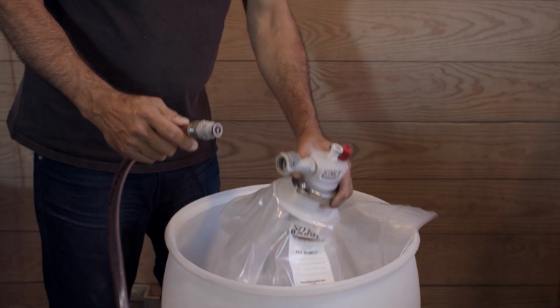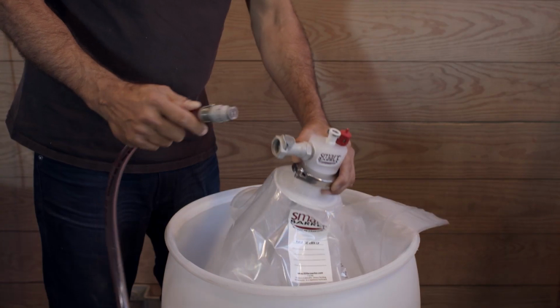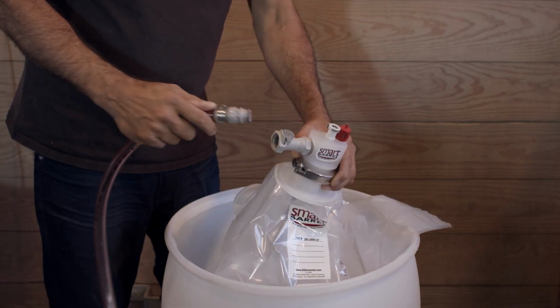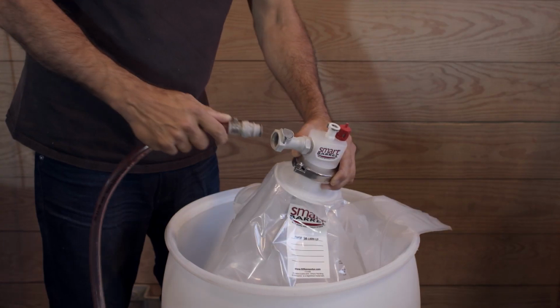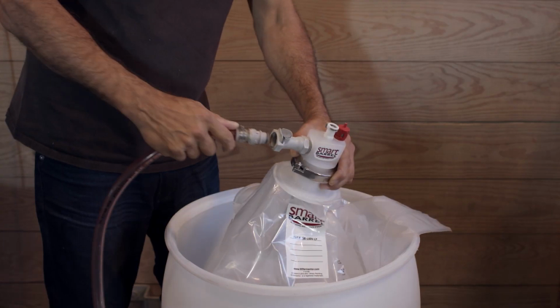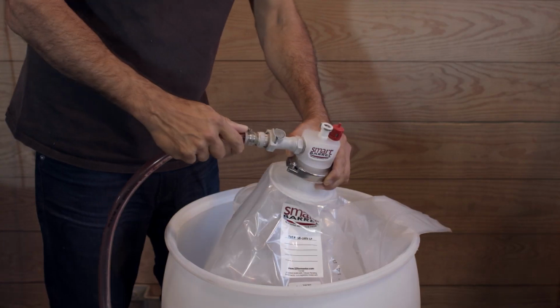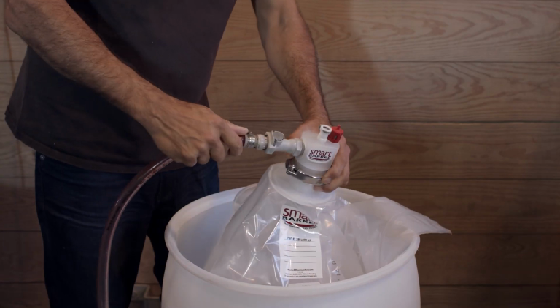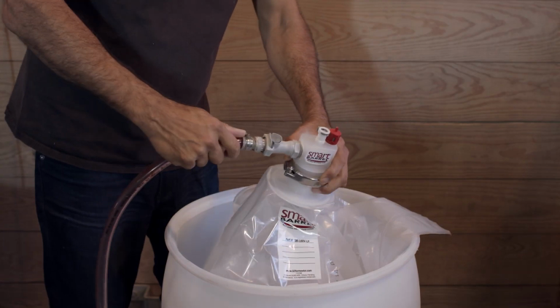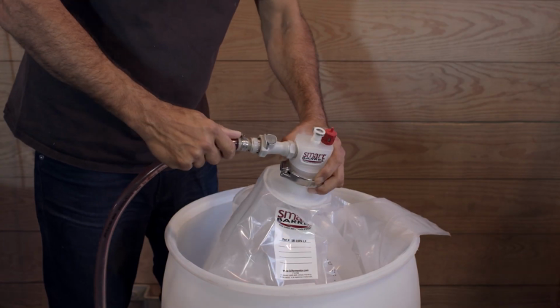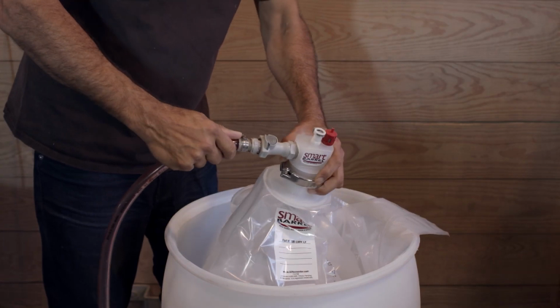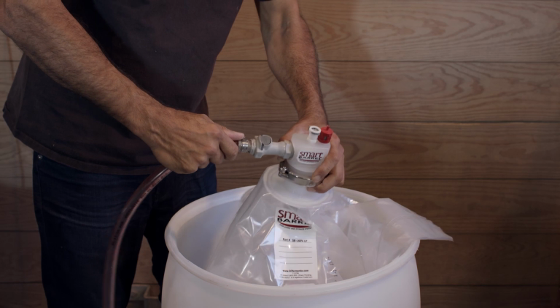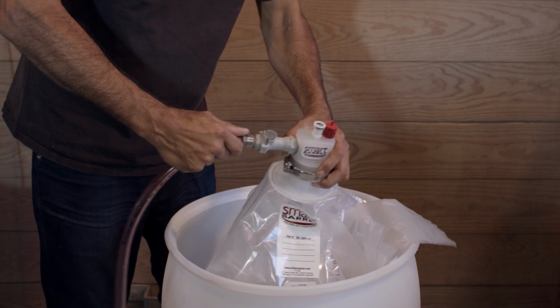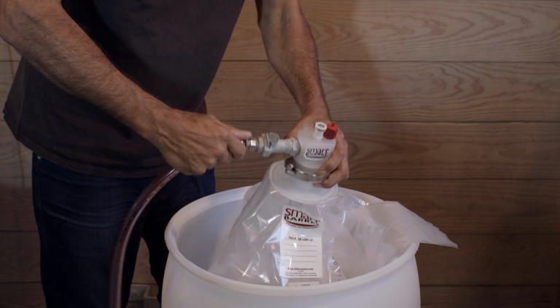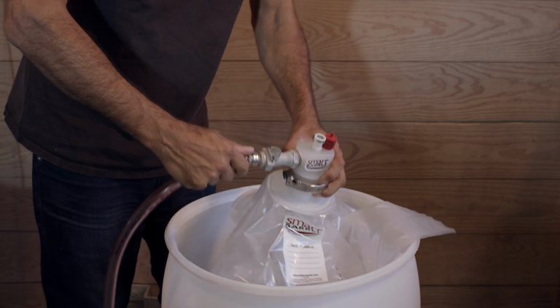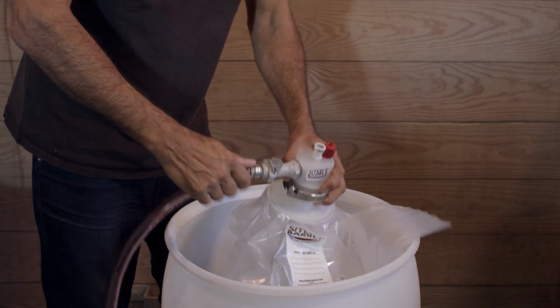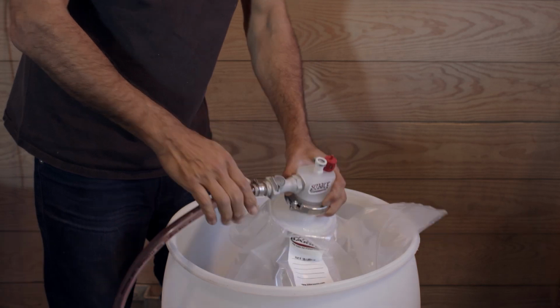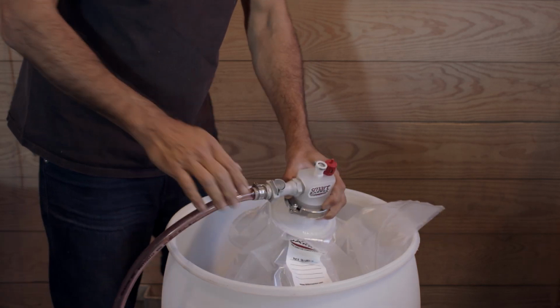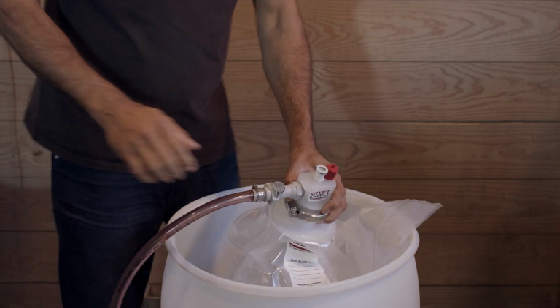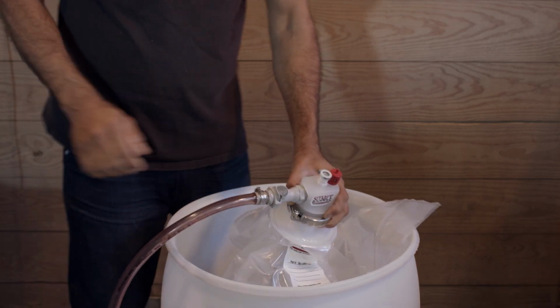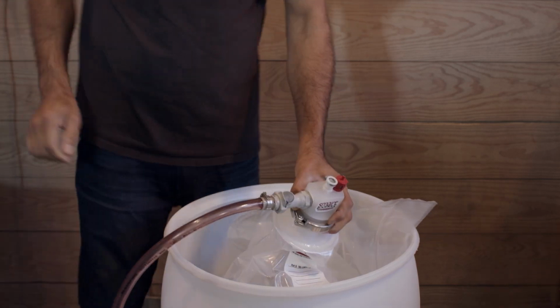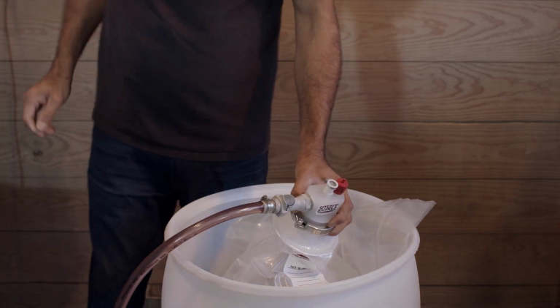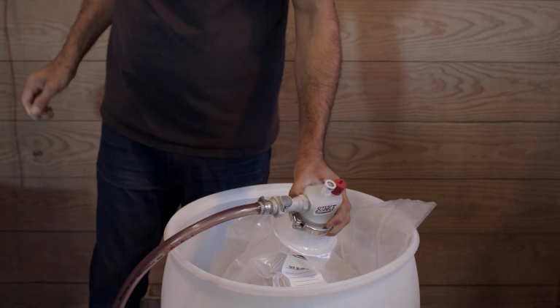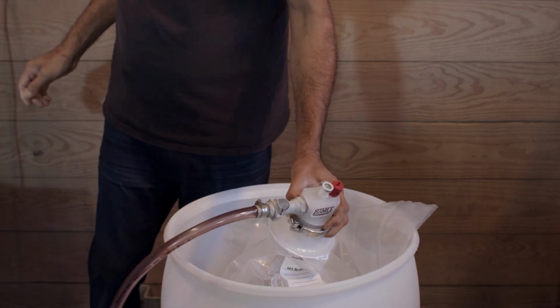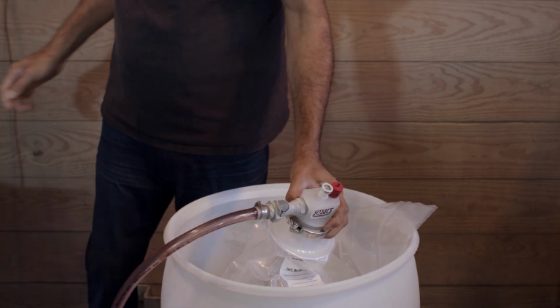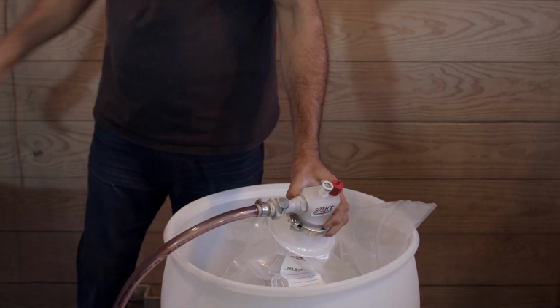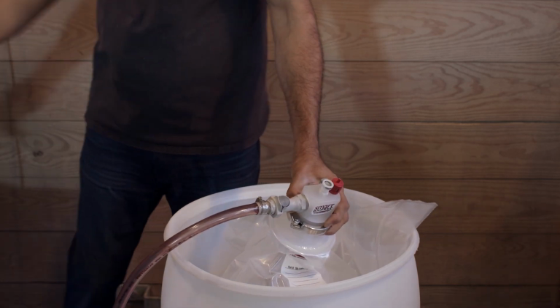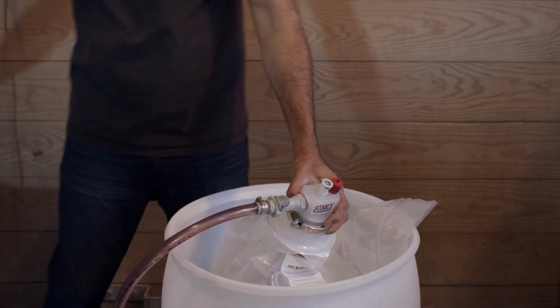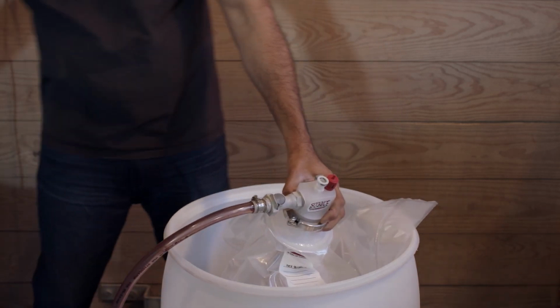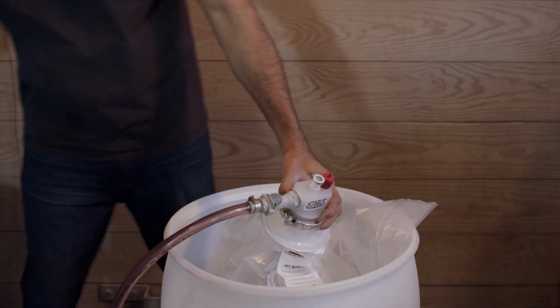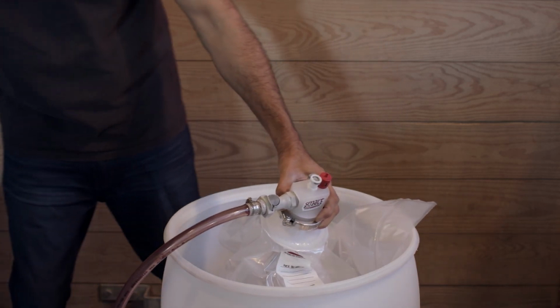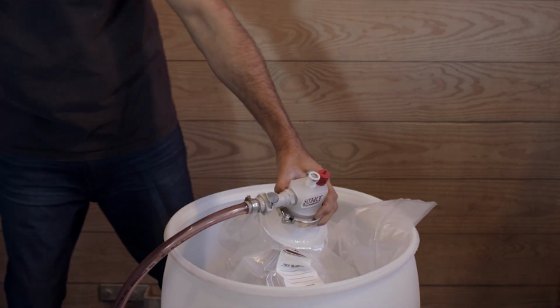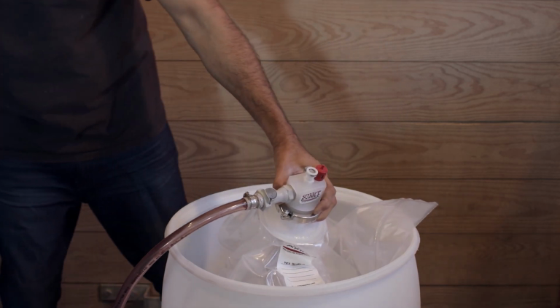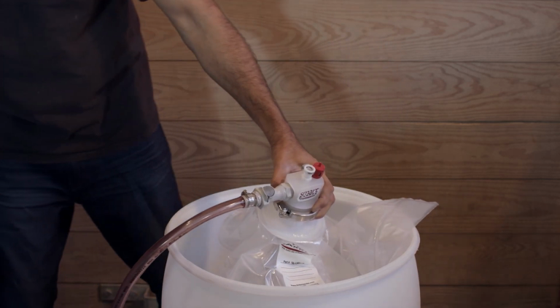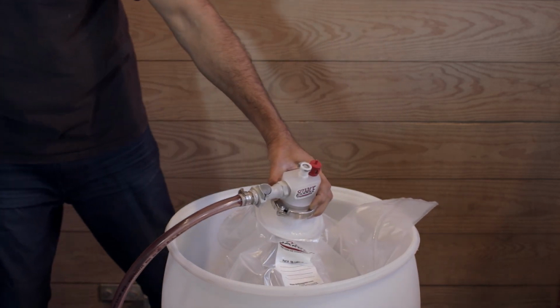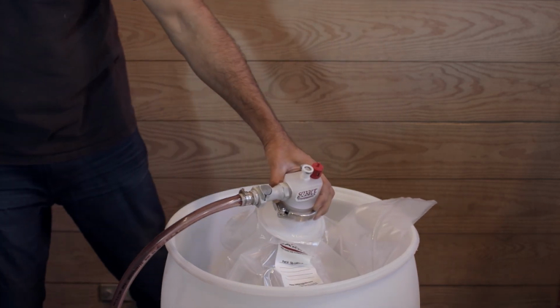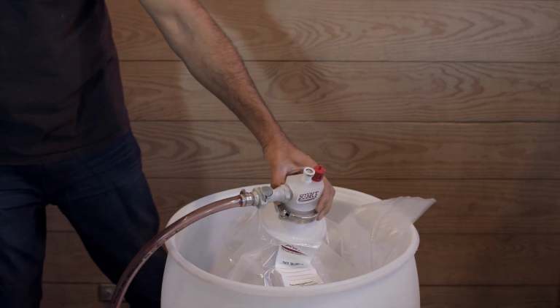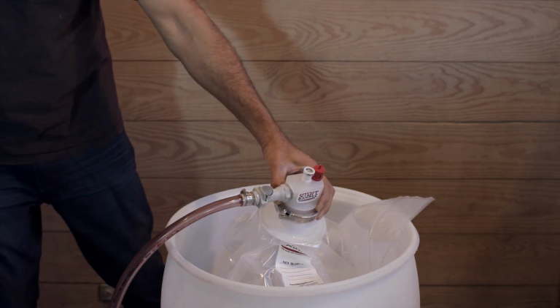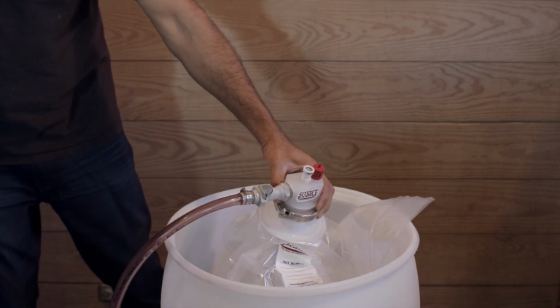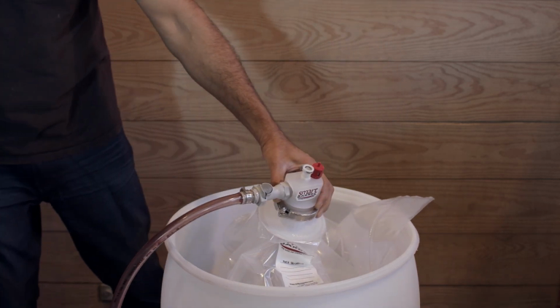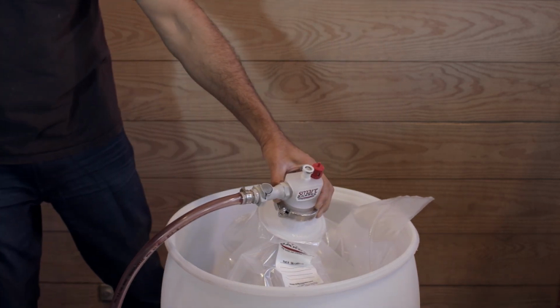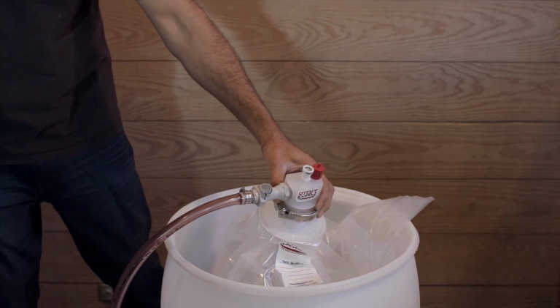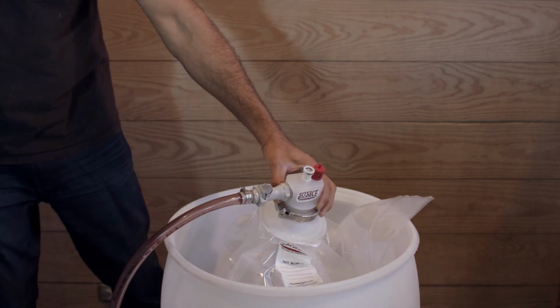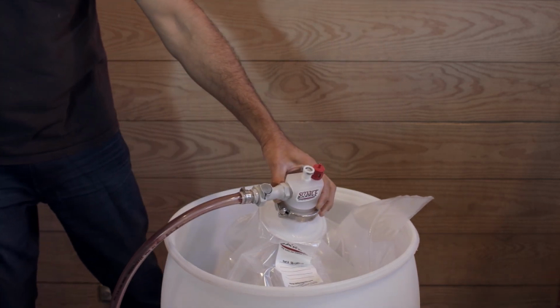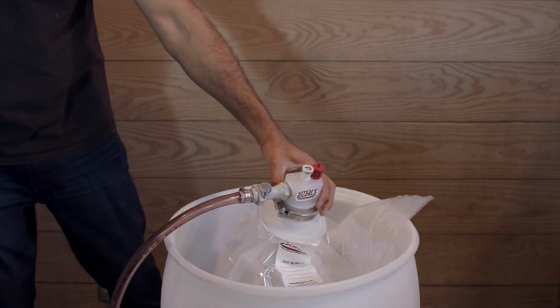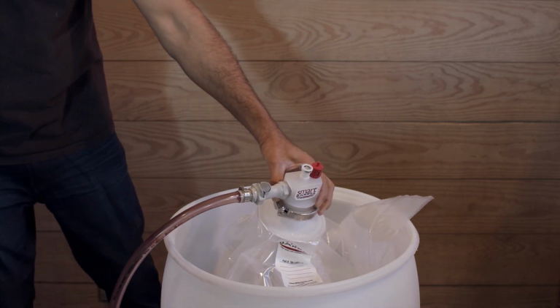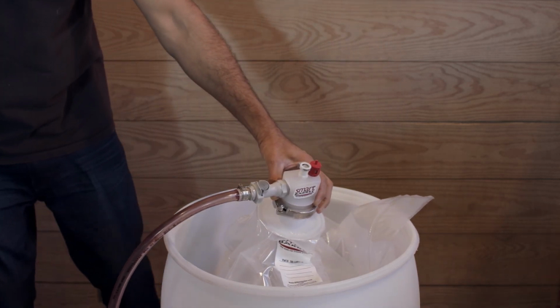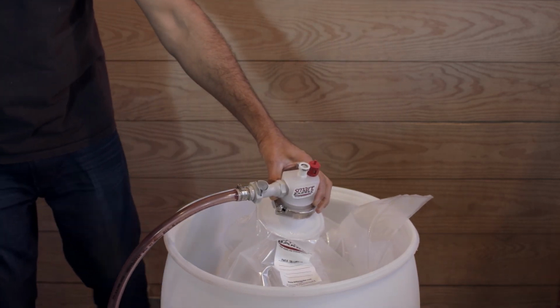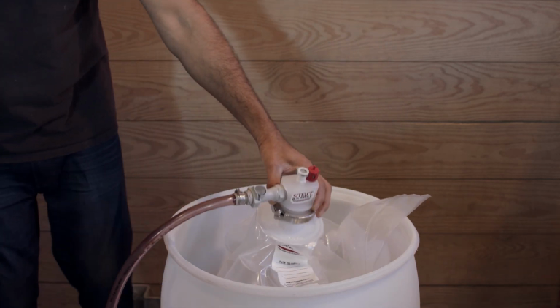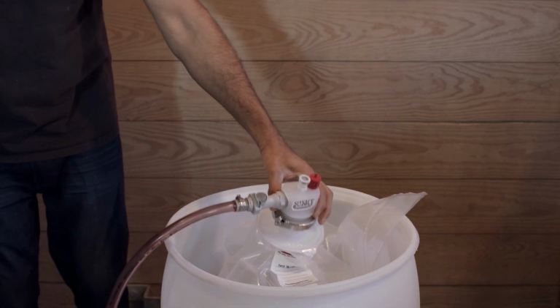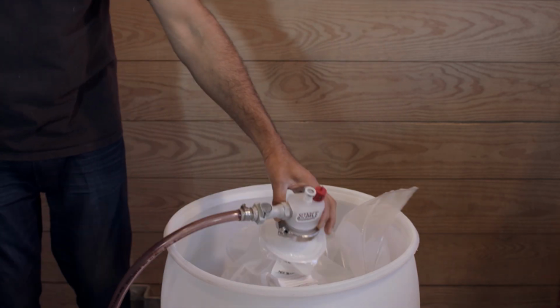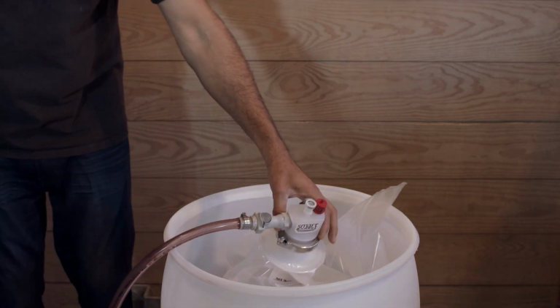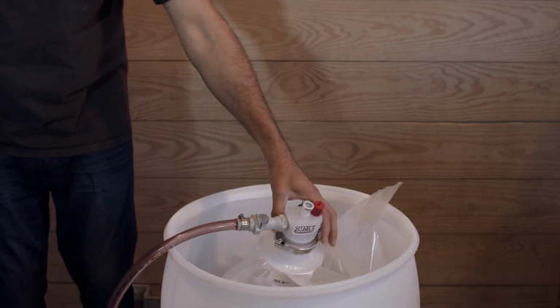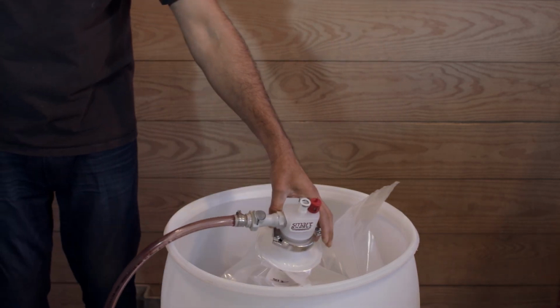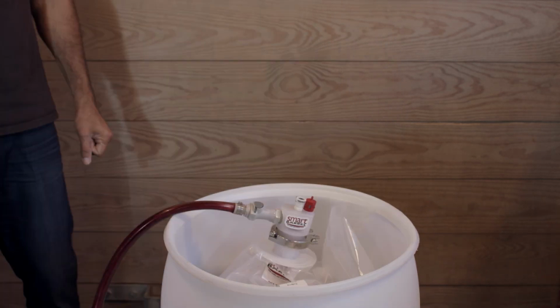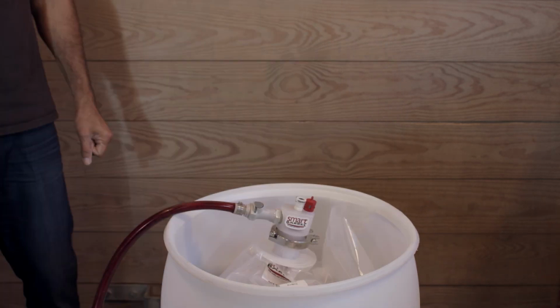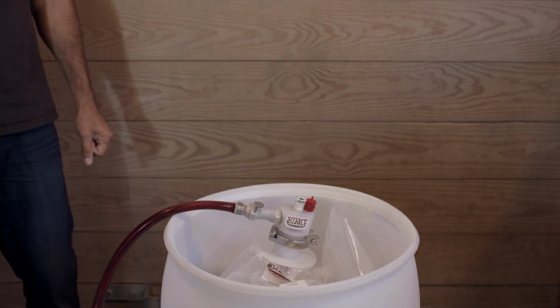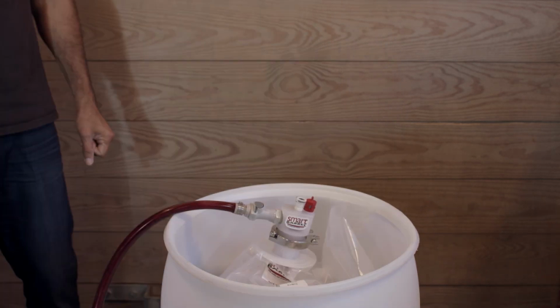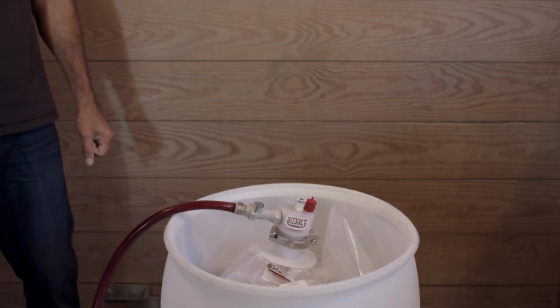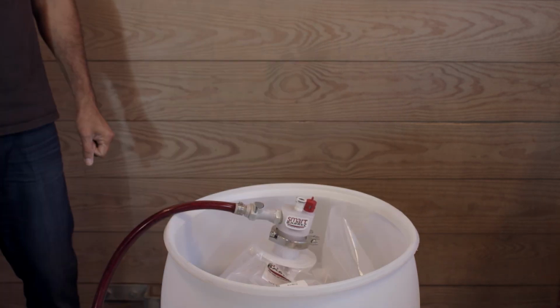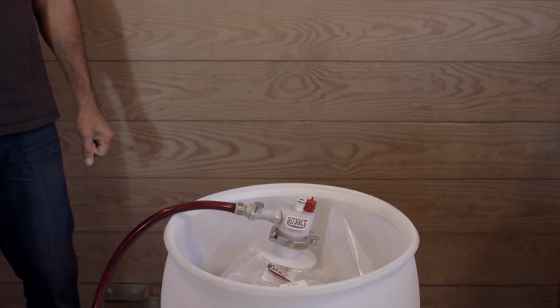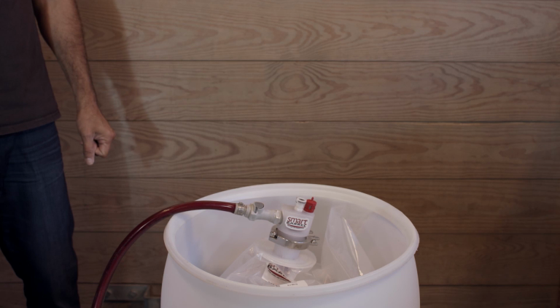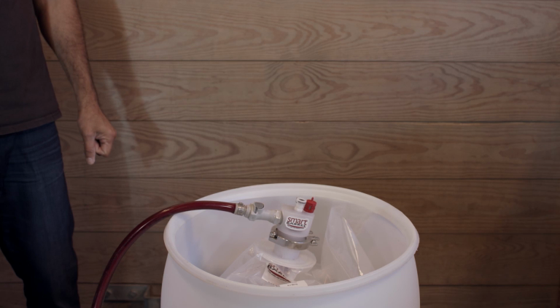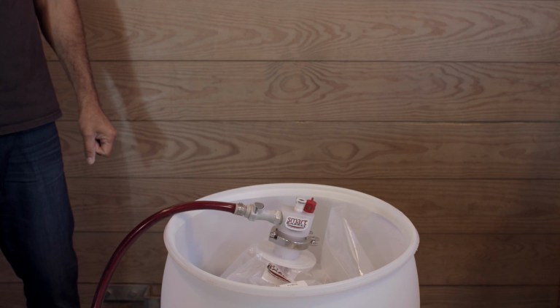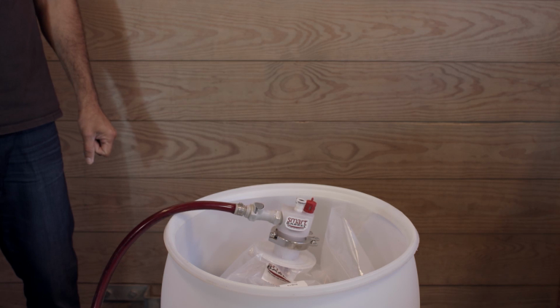Now you're ready. Connect the fill hose to the inlet port, turn your fill pump on, and watch the bag fill.